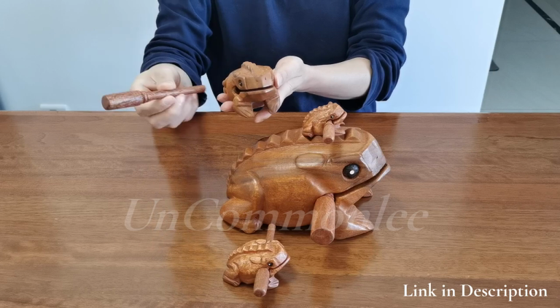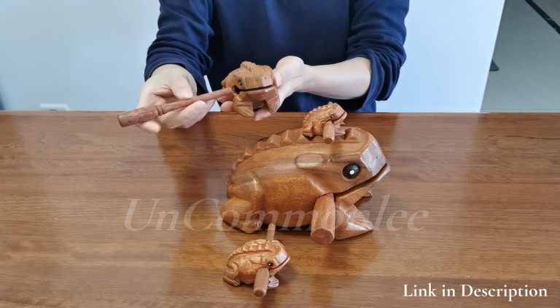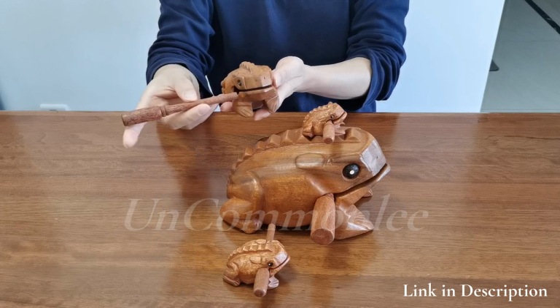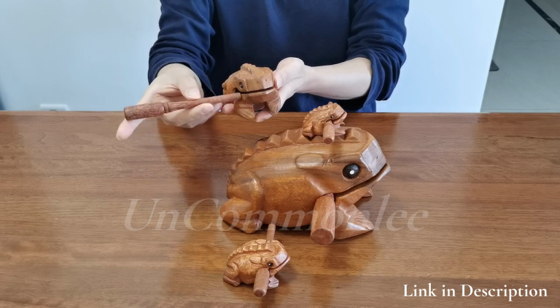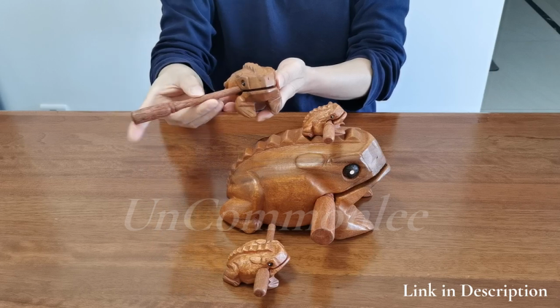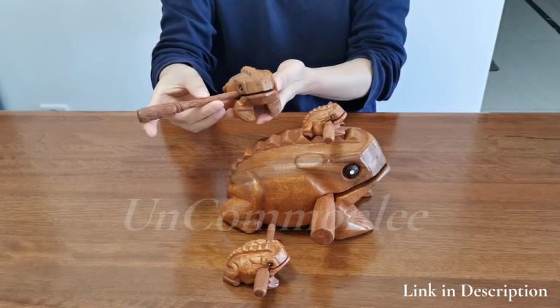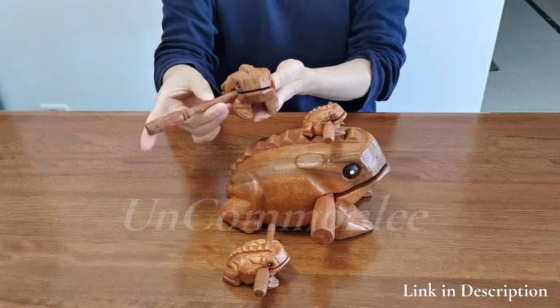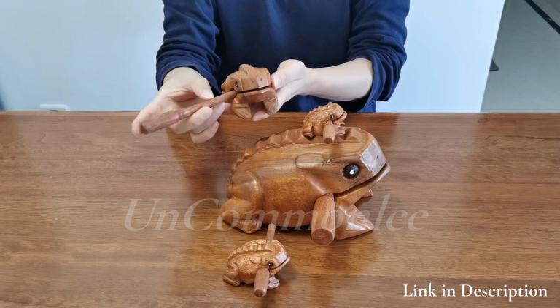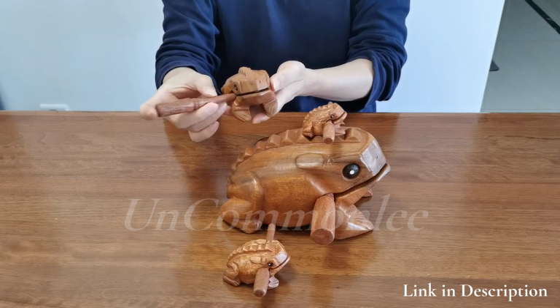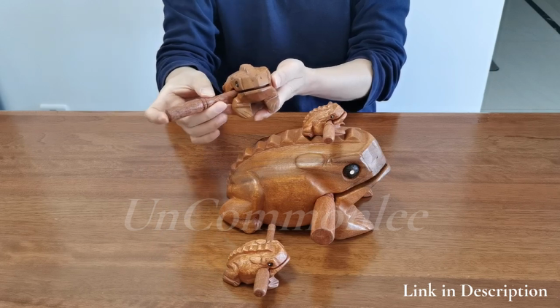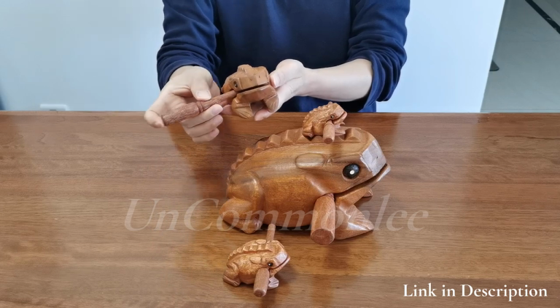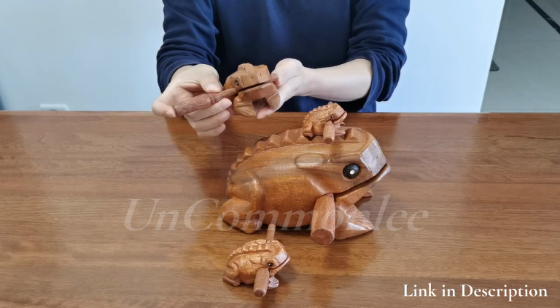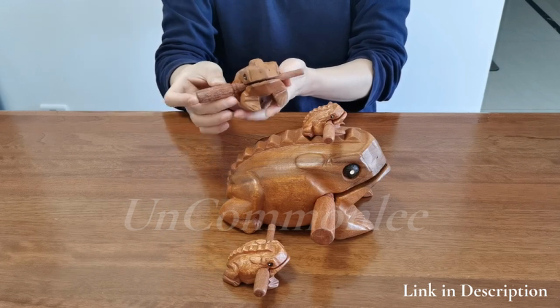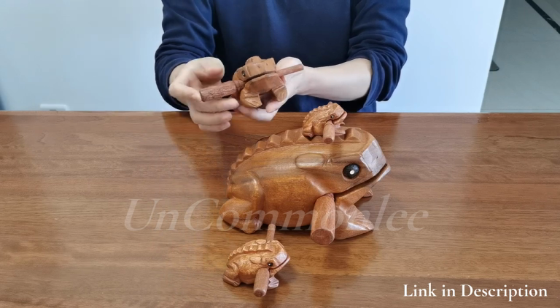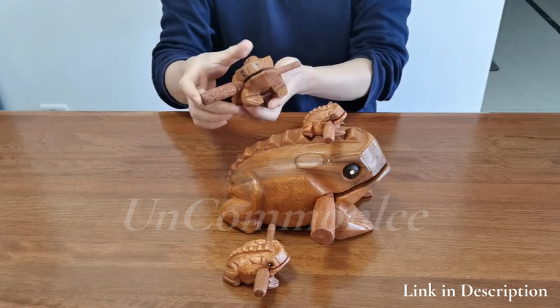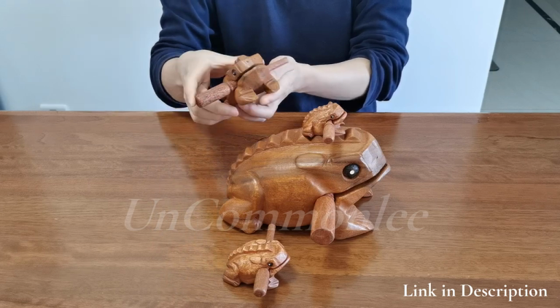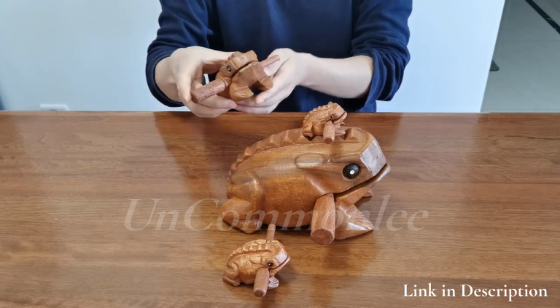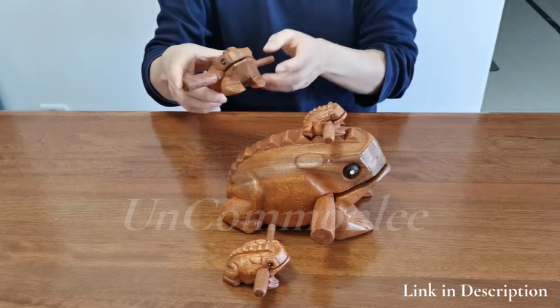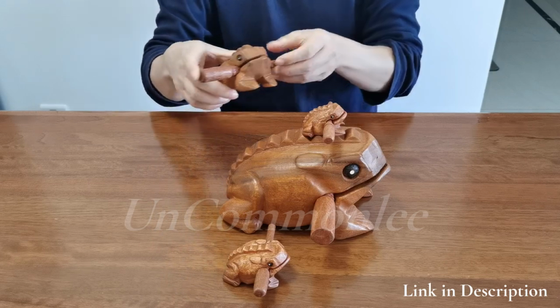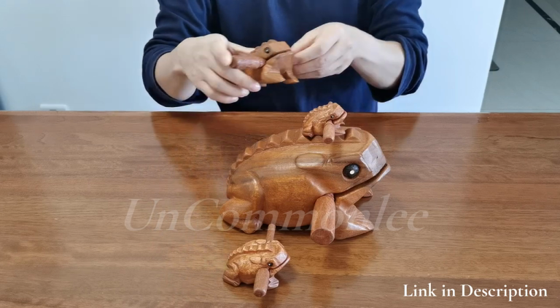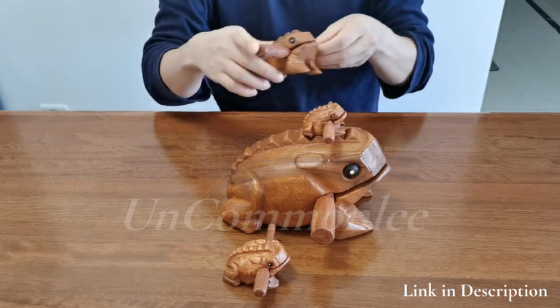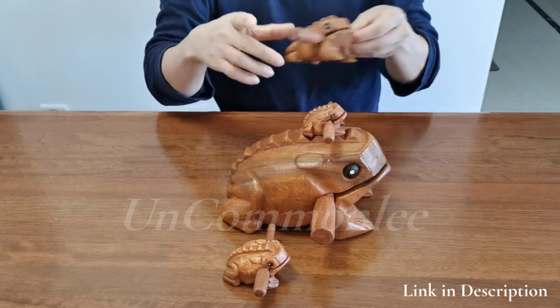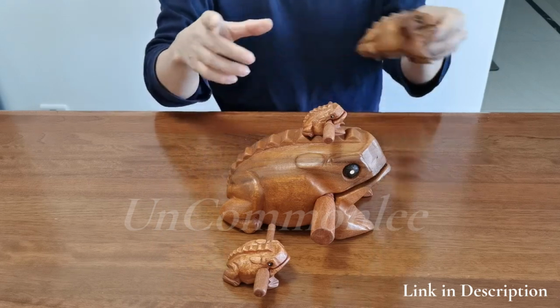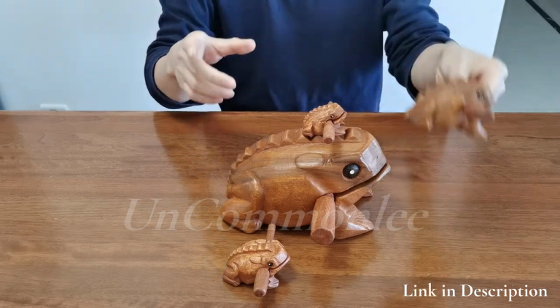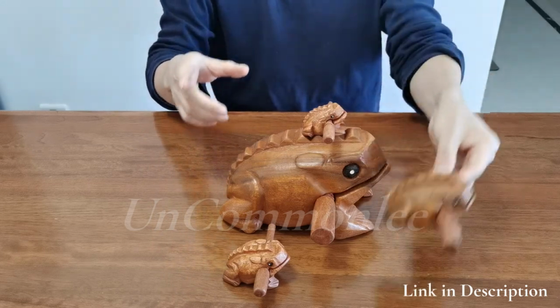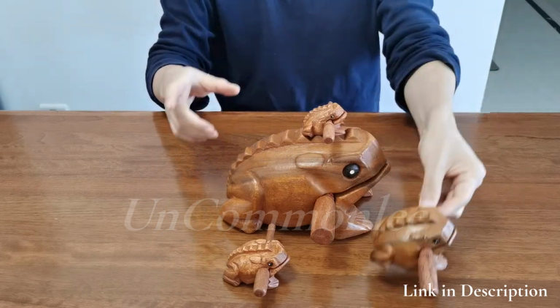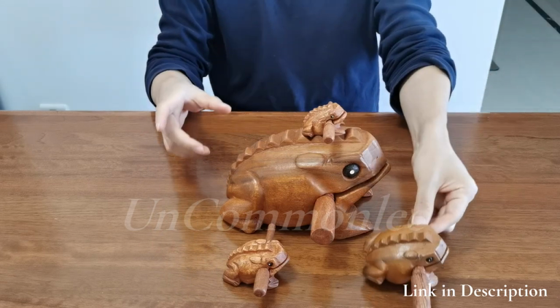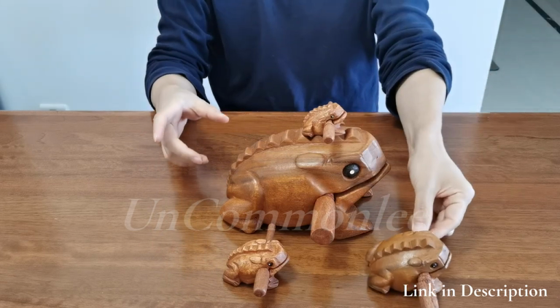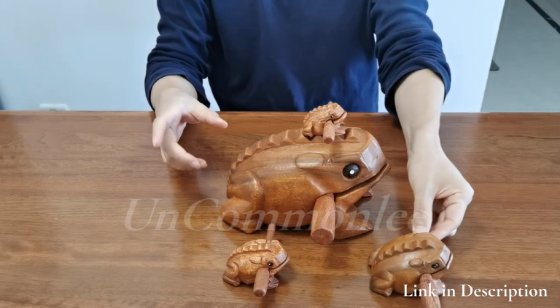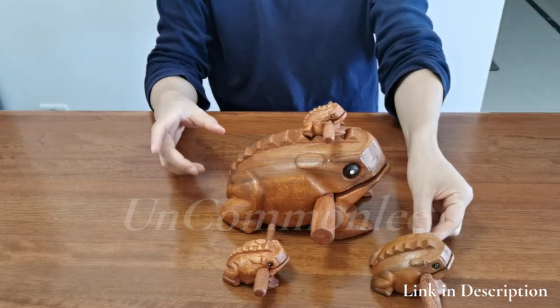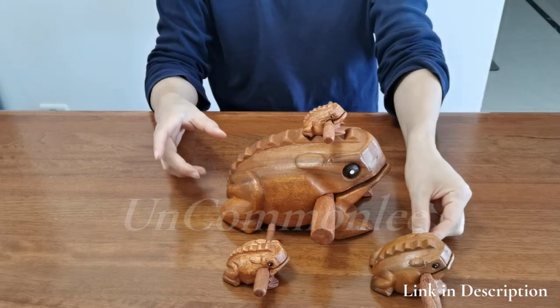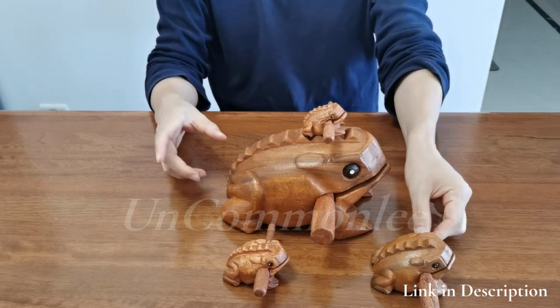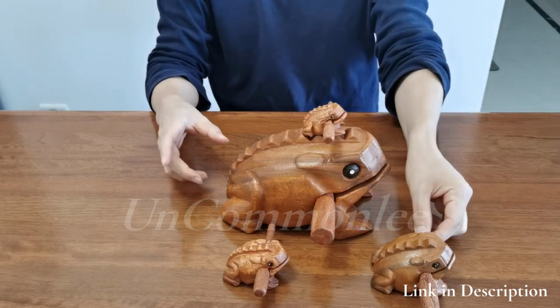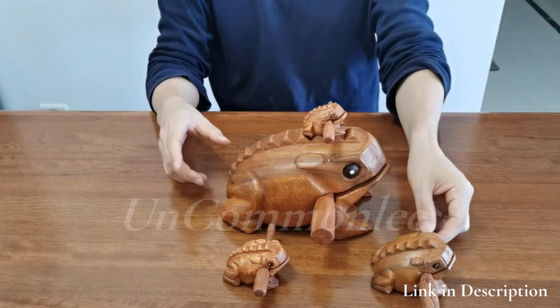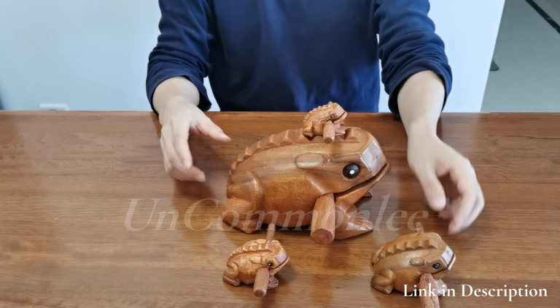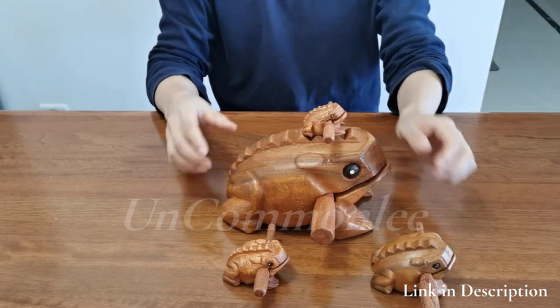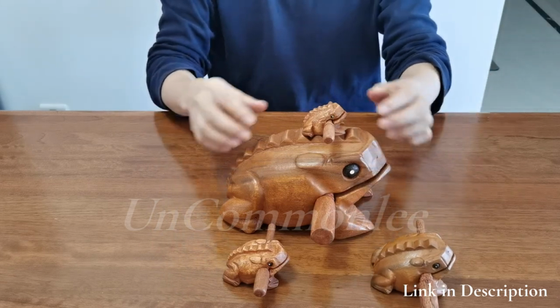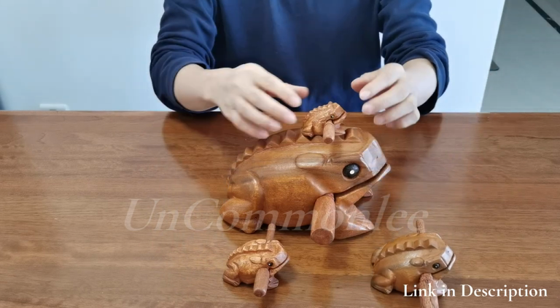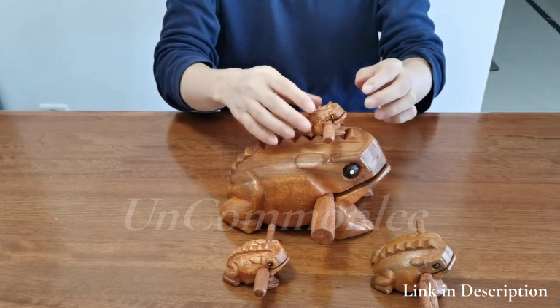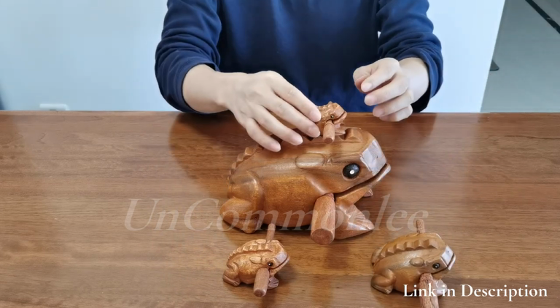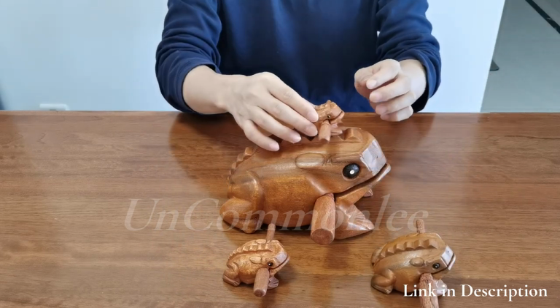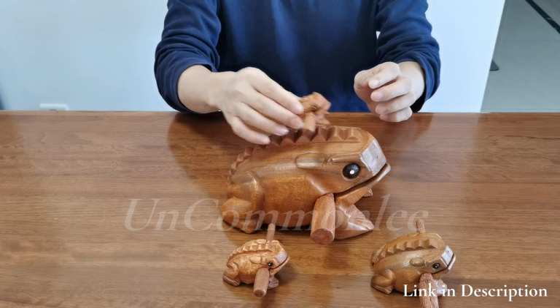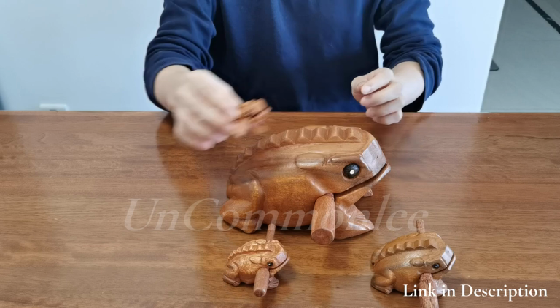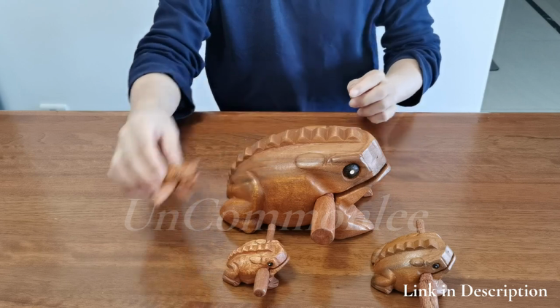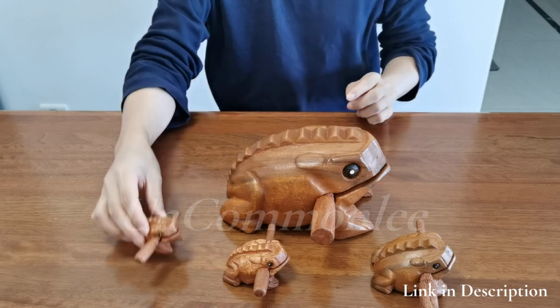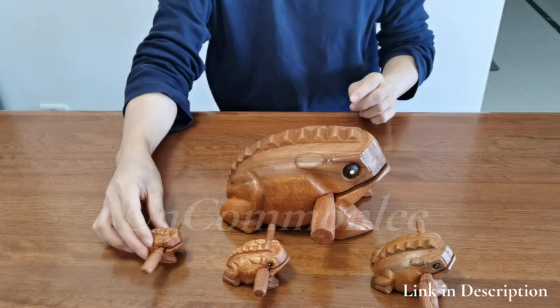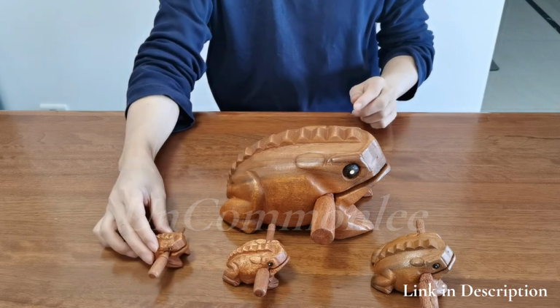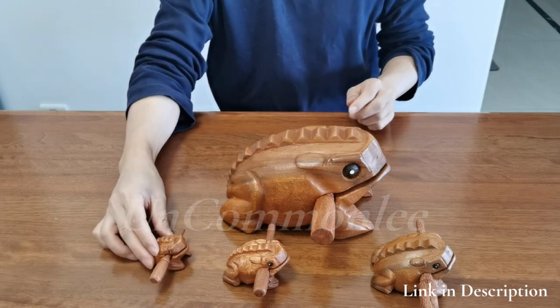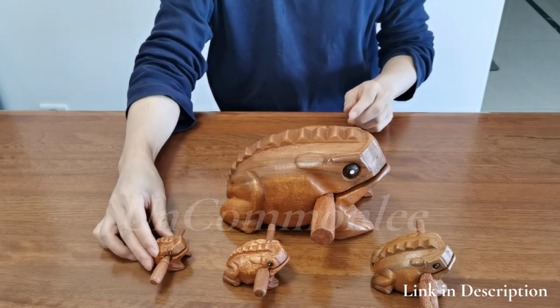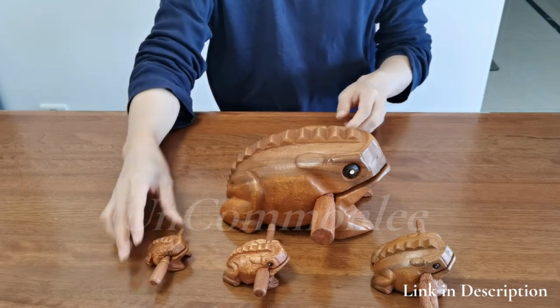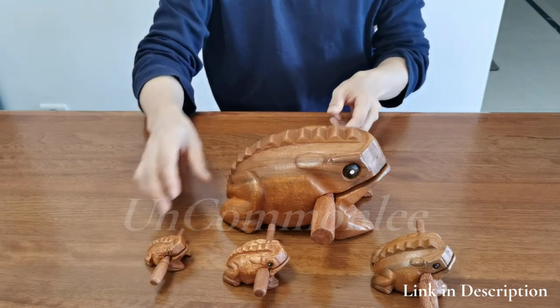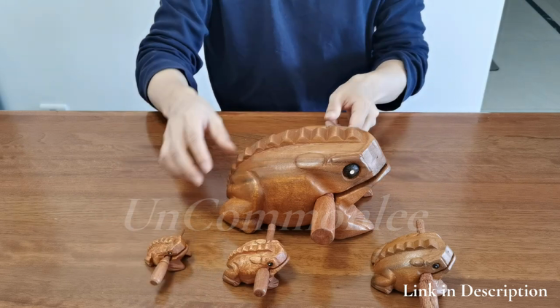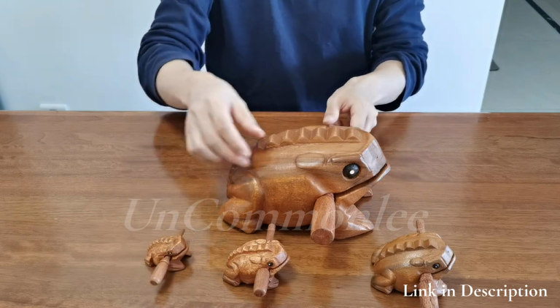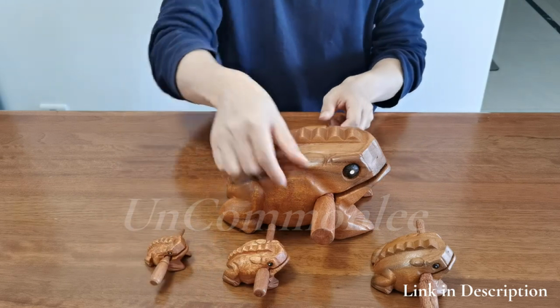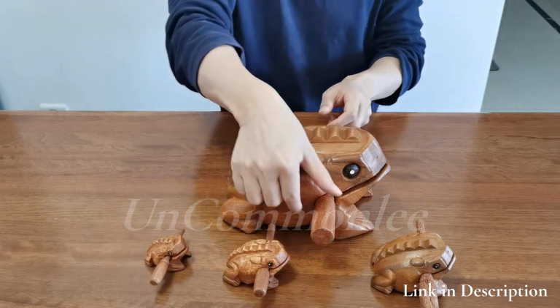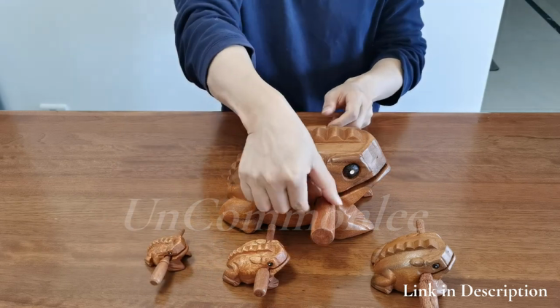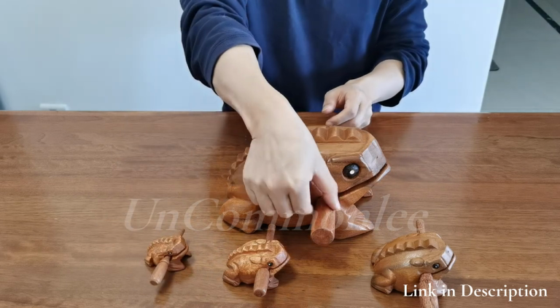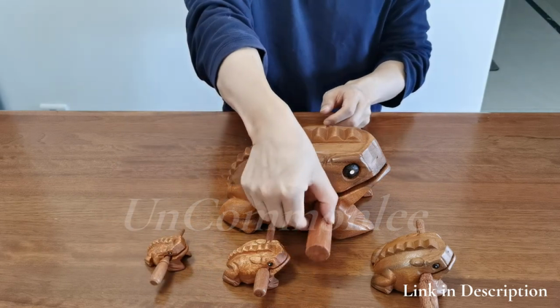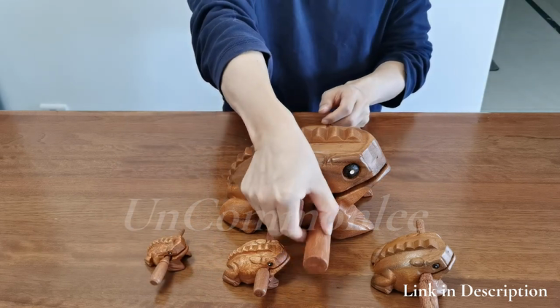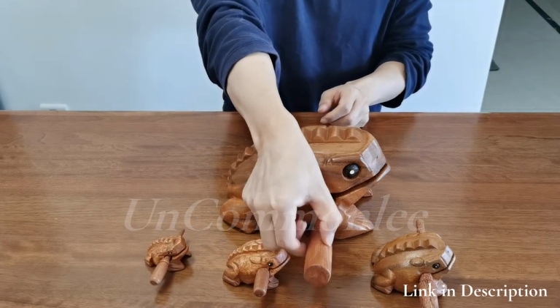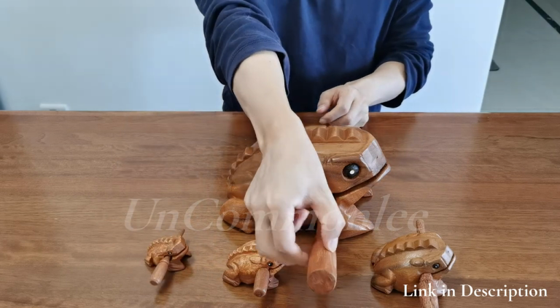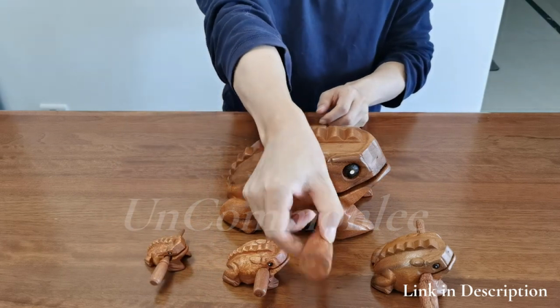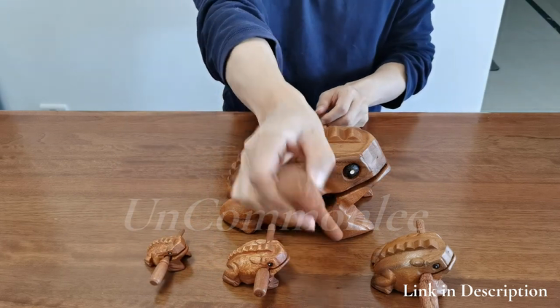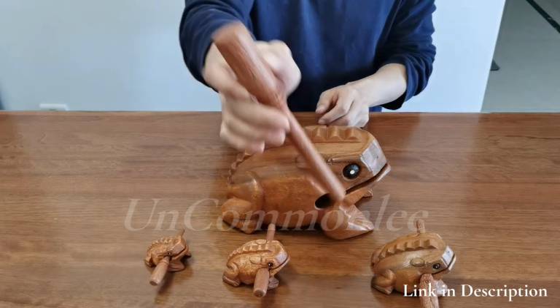This unique frog instrument gift can also be used as a desk toy at home, a work desk accessory, office decoration, and coffee table decor.